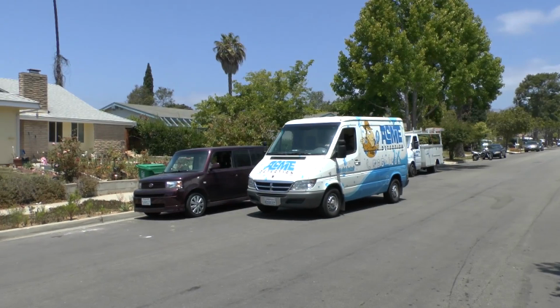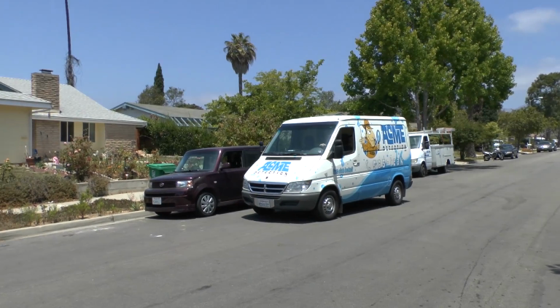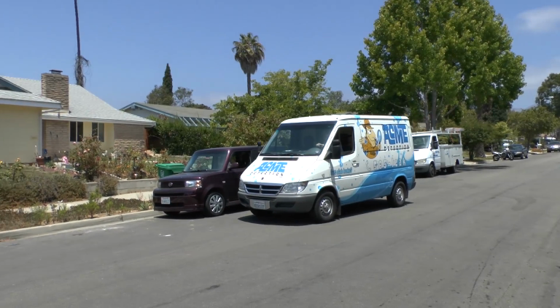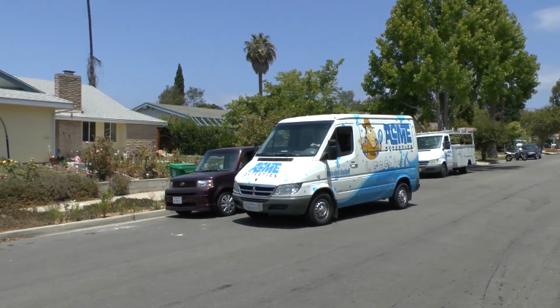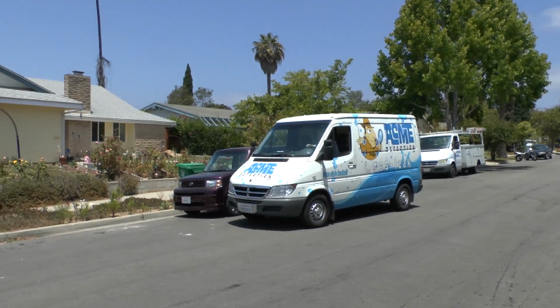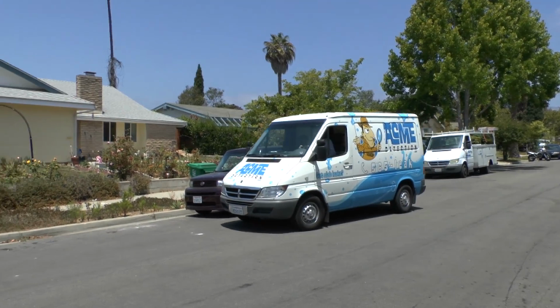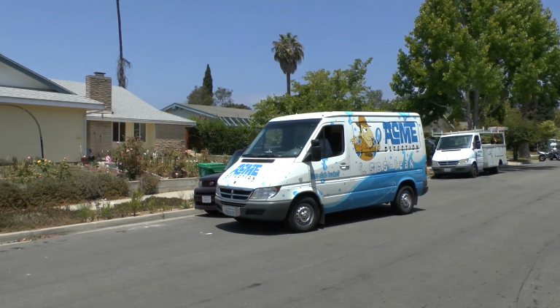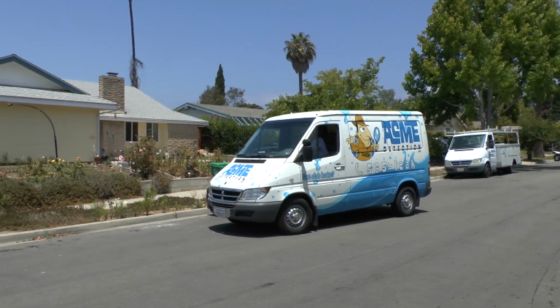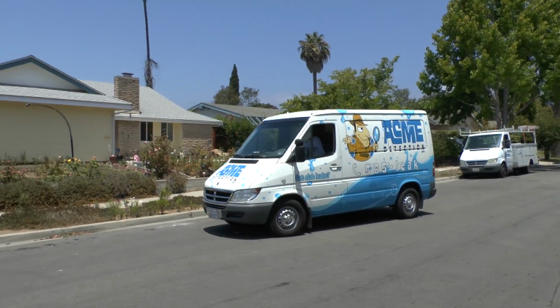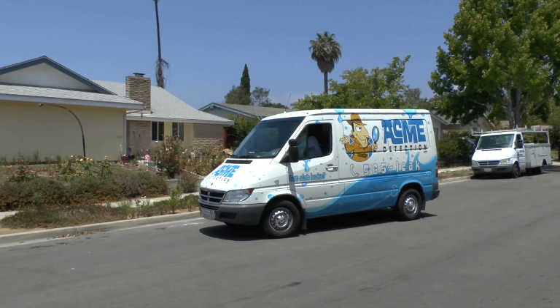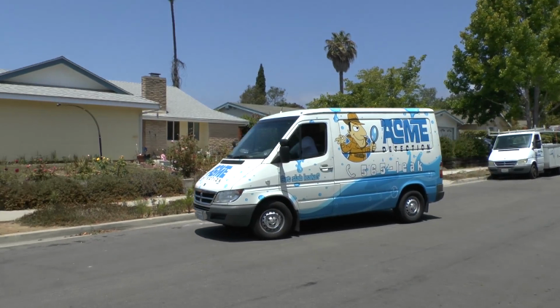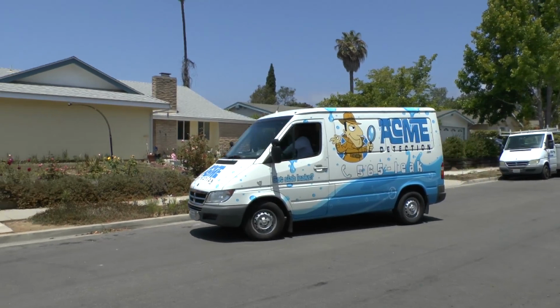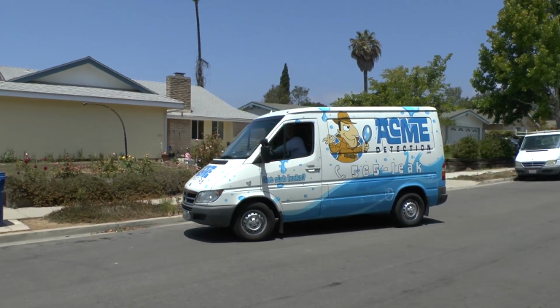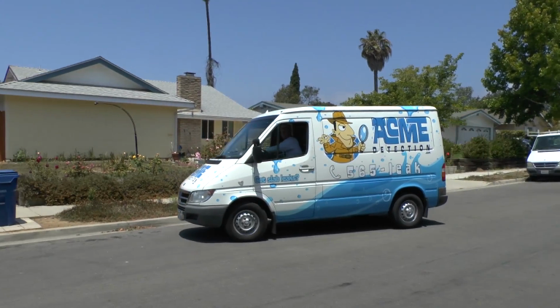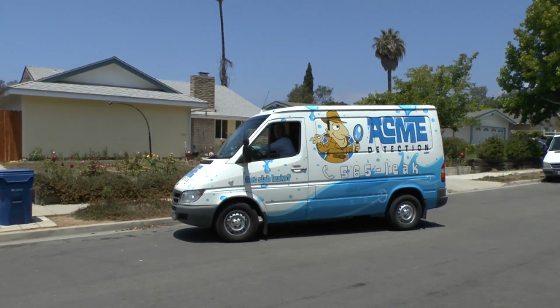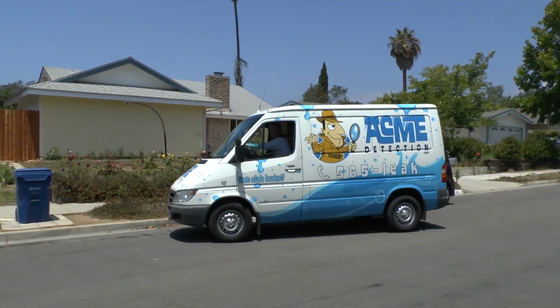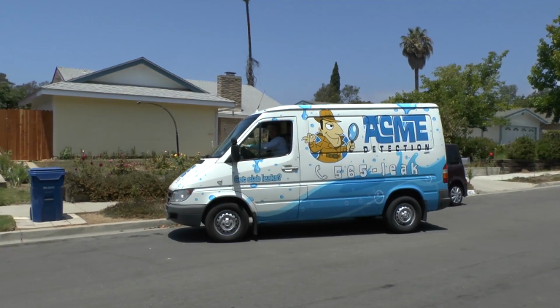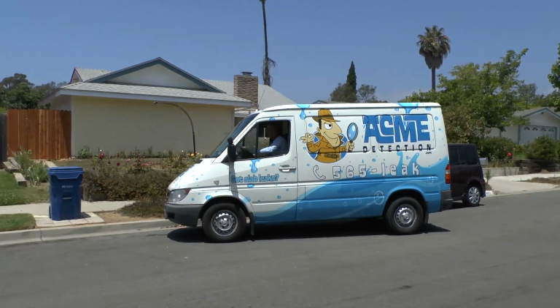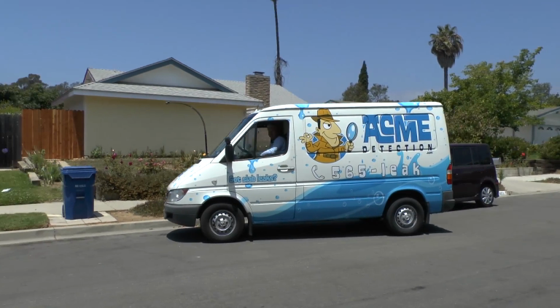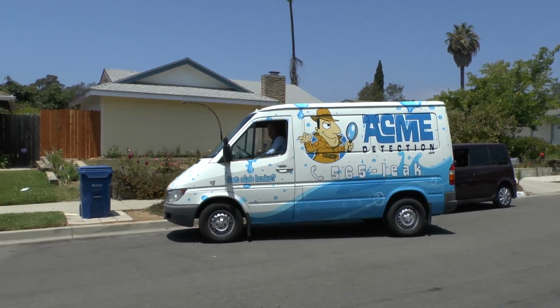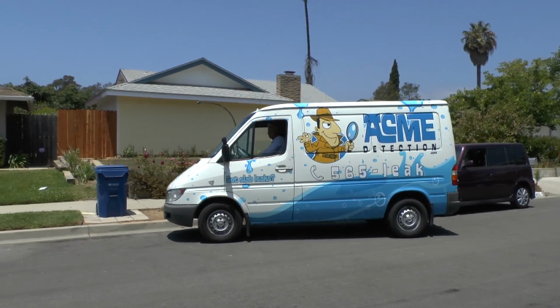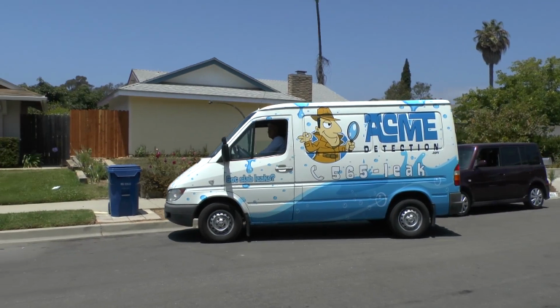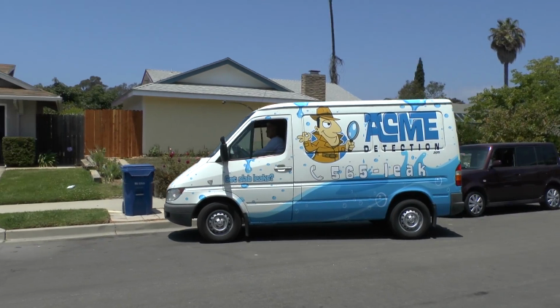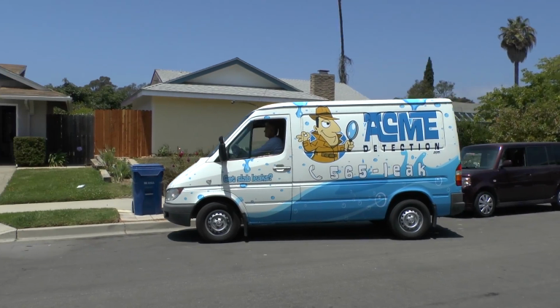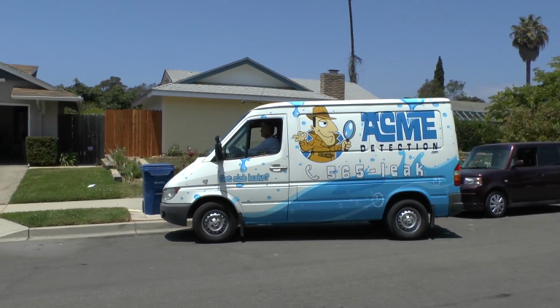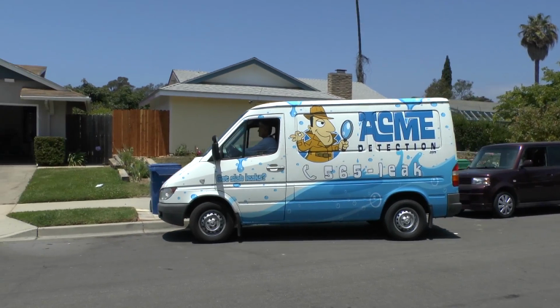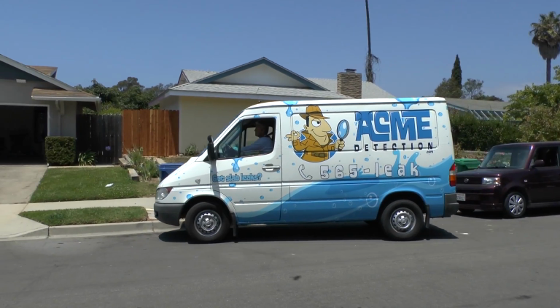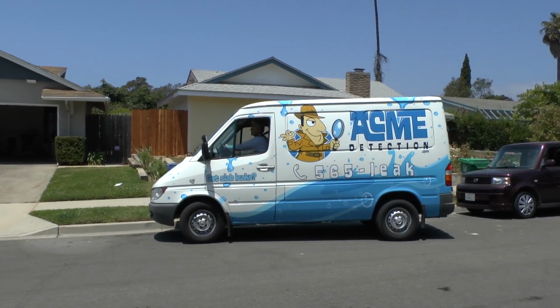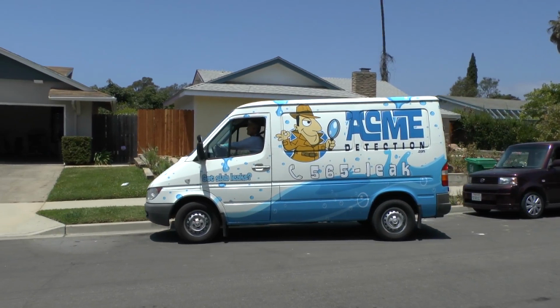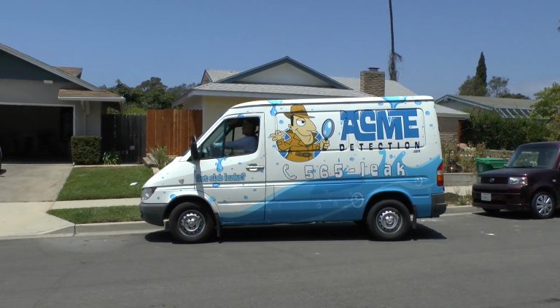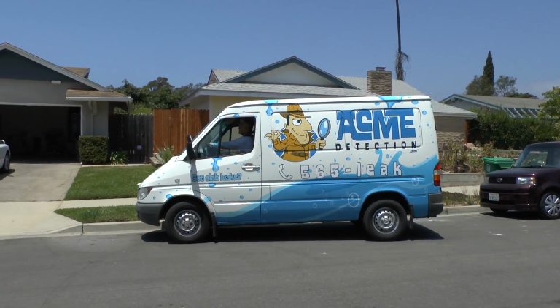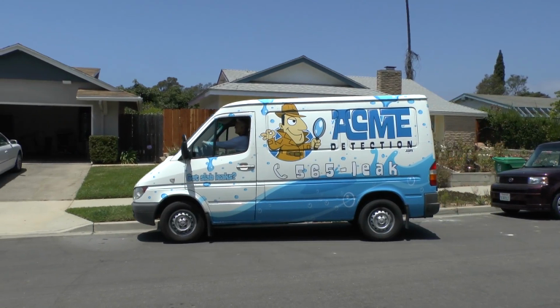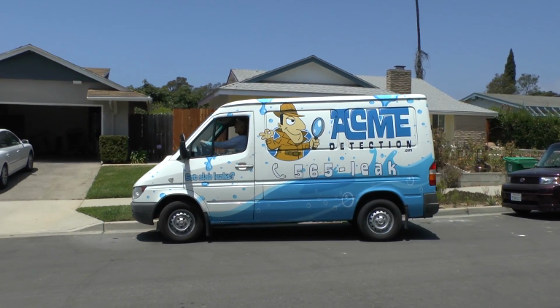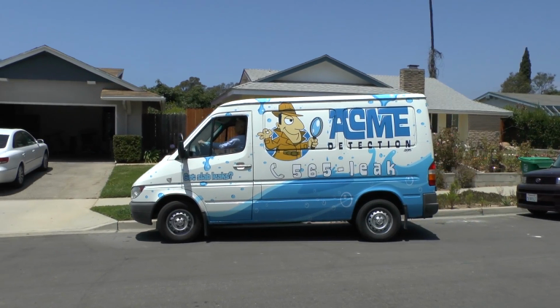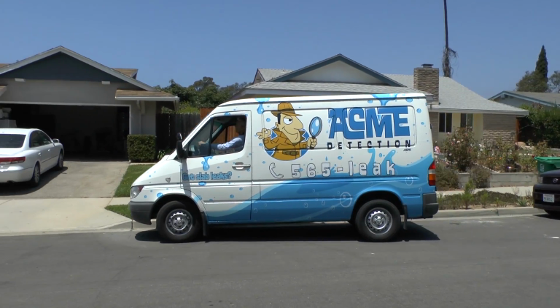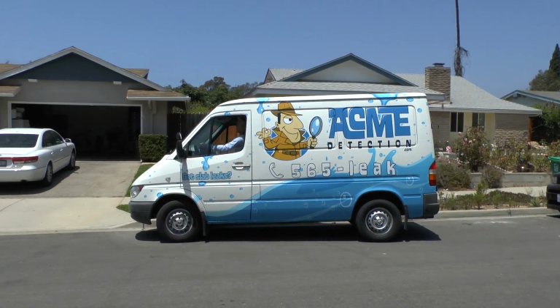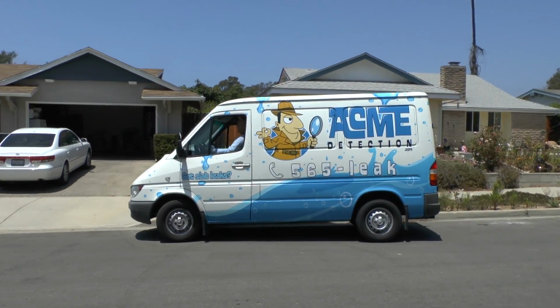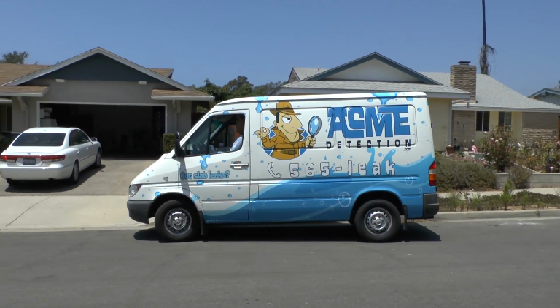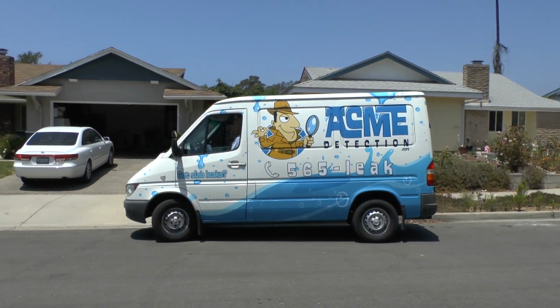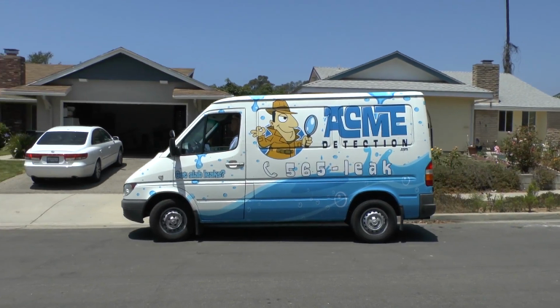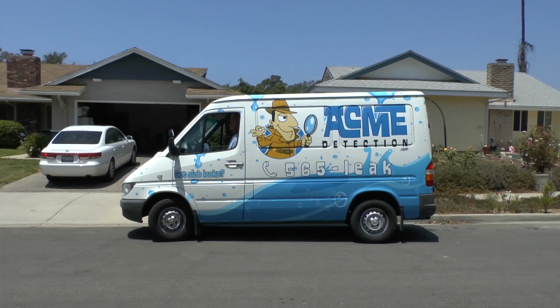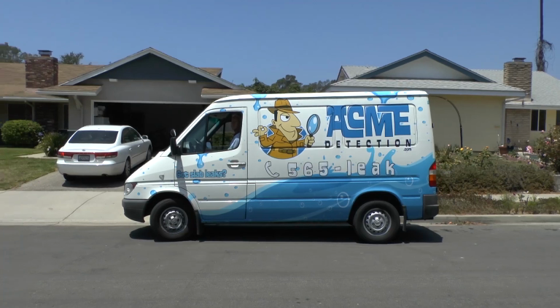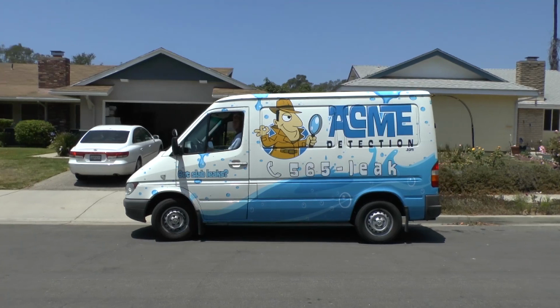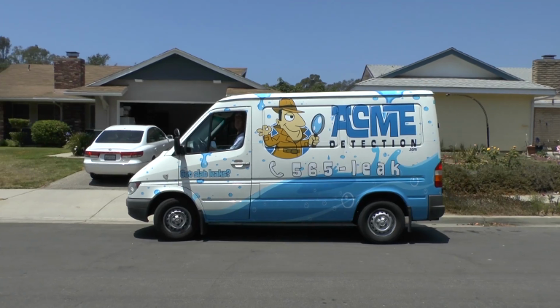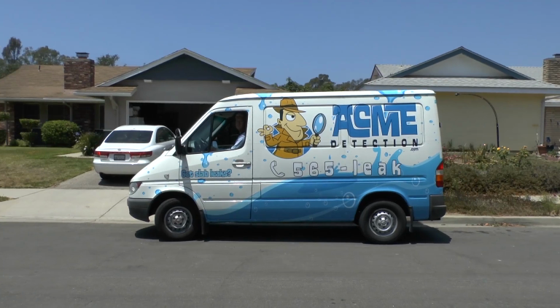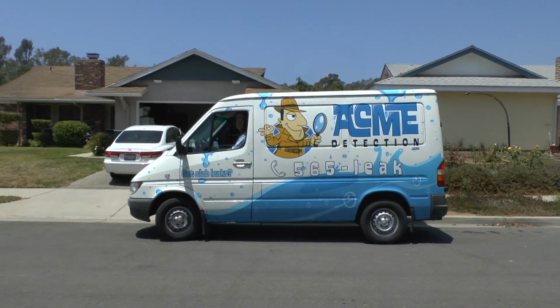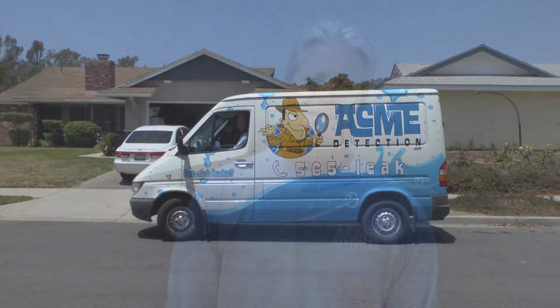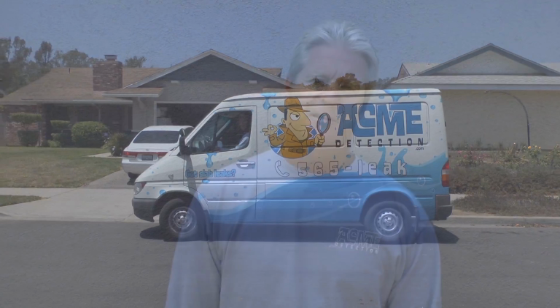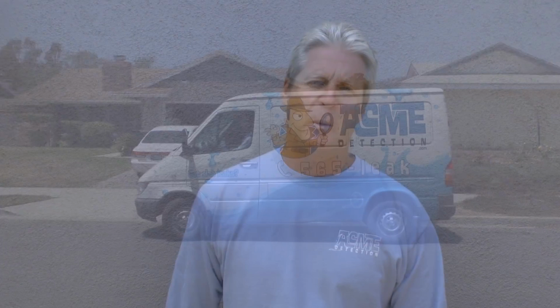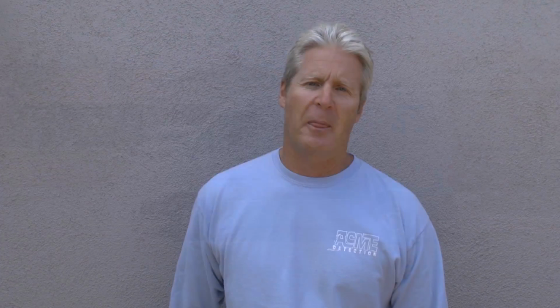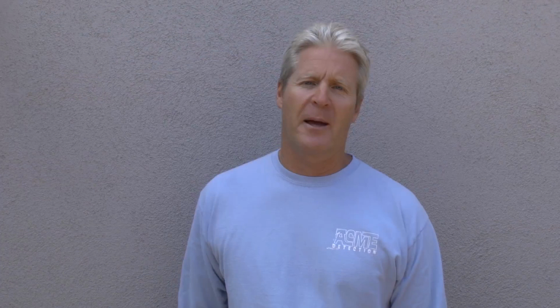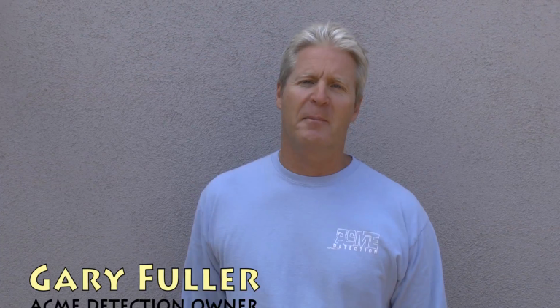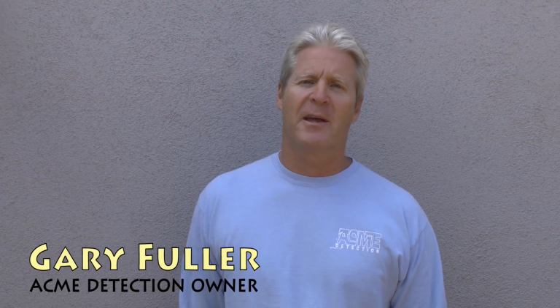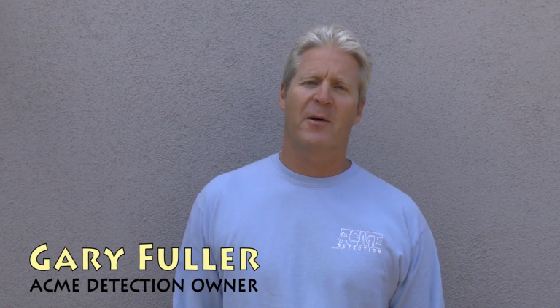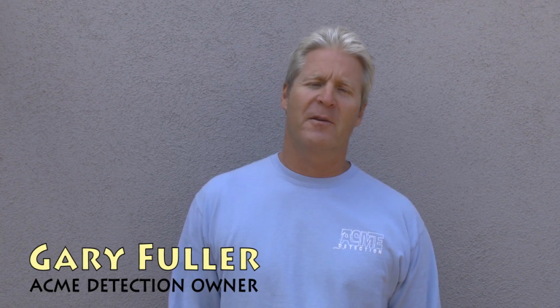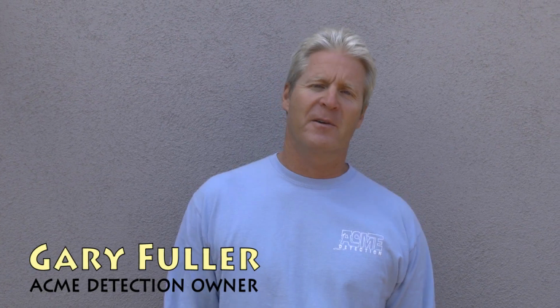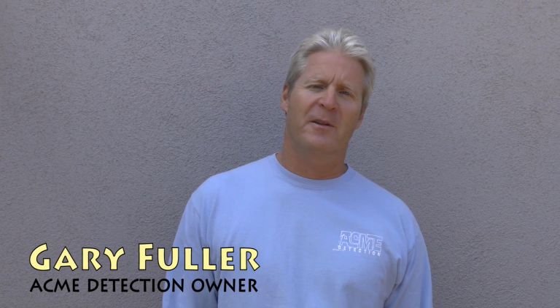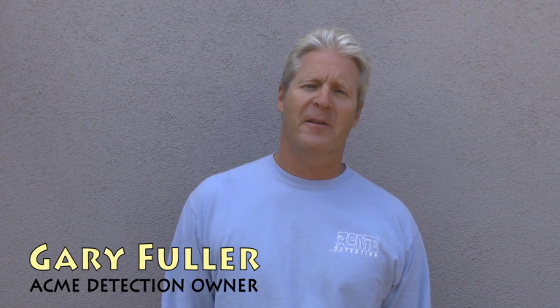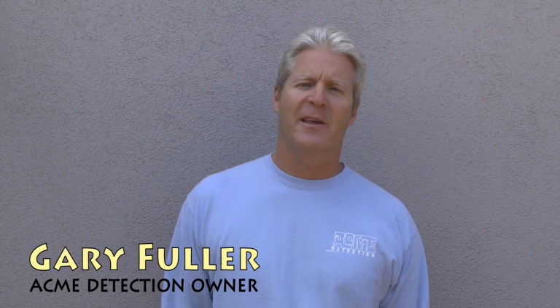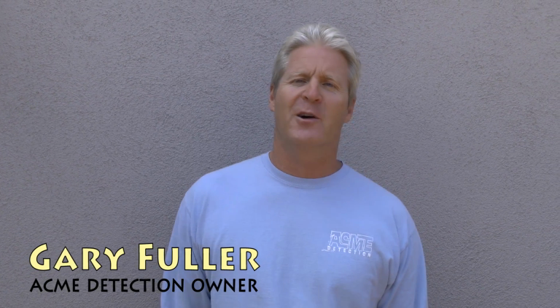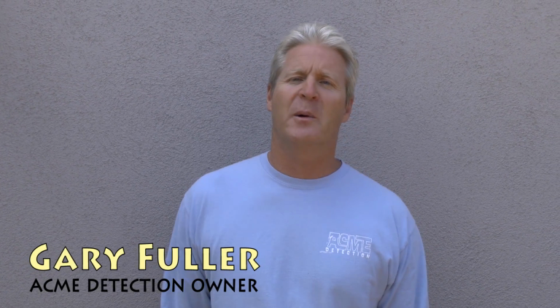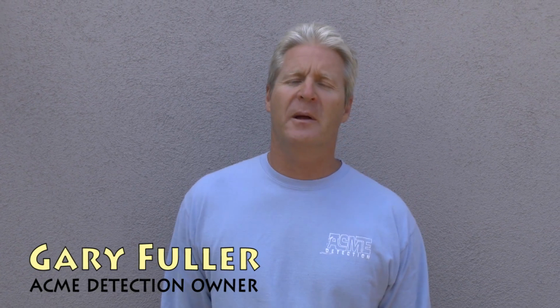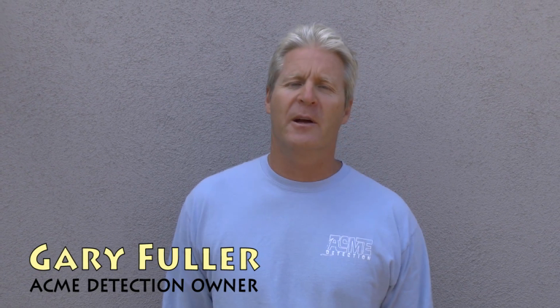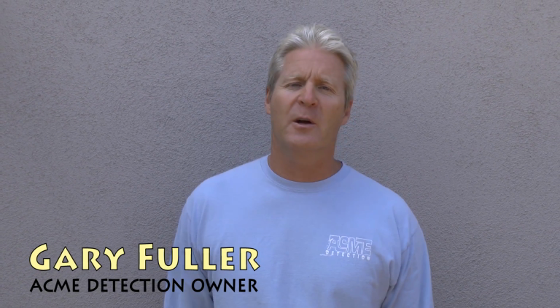Welcome to Acme Detection's video on how we find slab leaks. I'm Gary Fuller, the owner here.